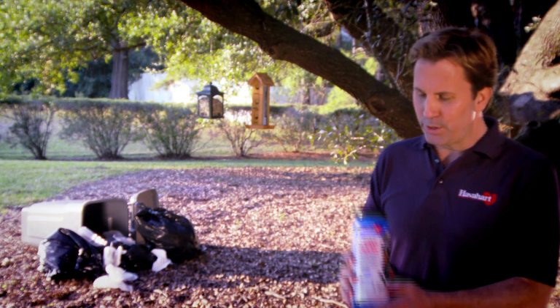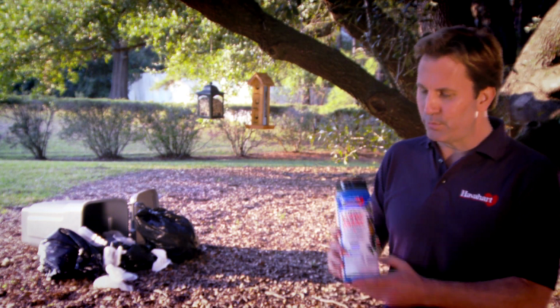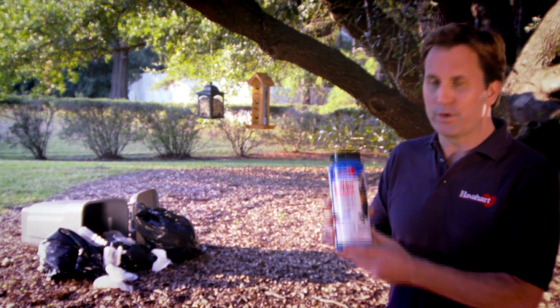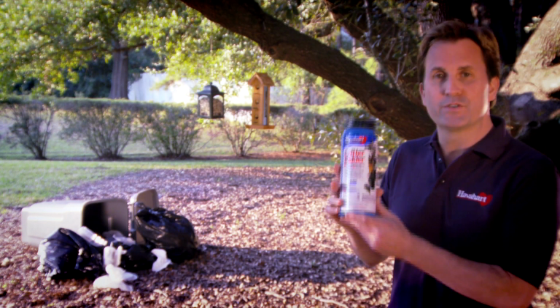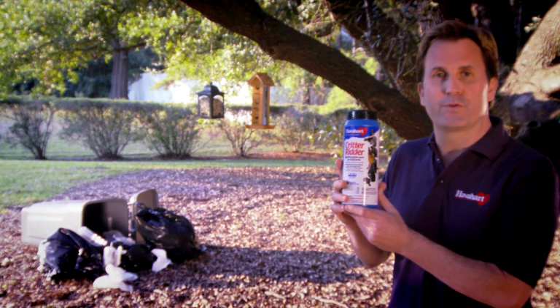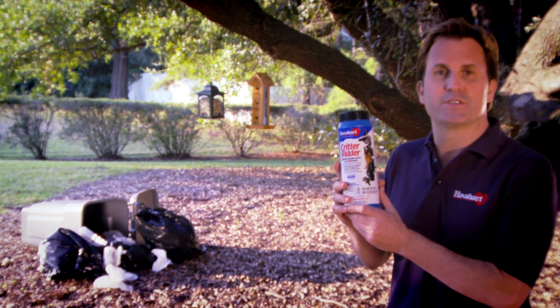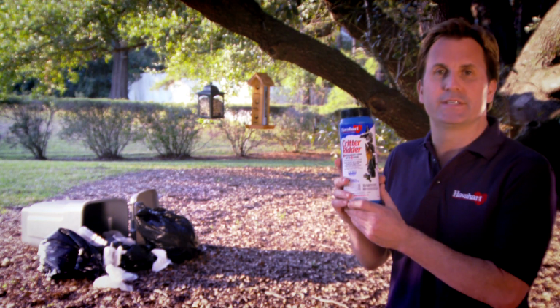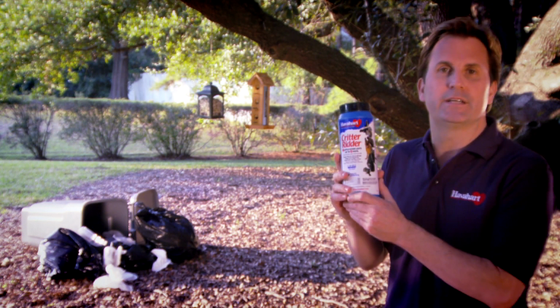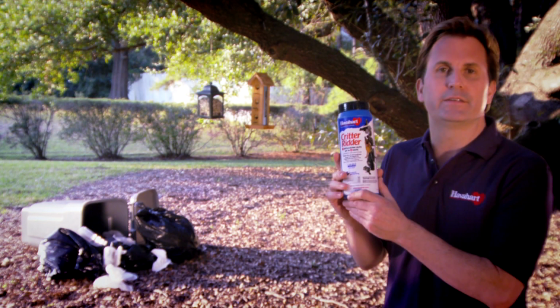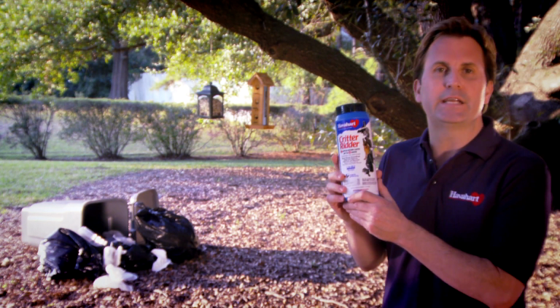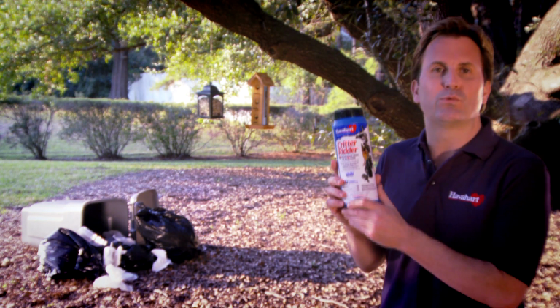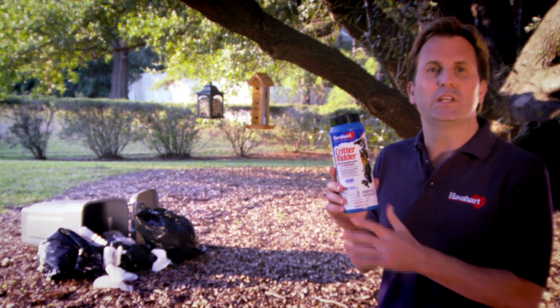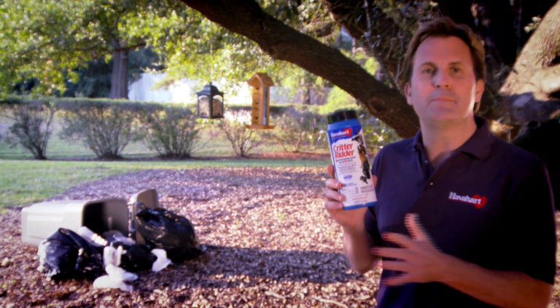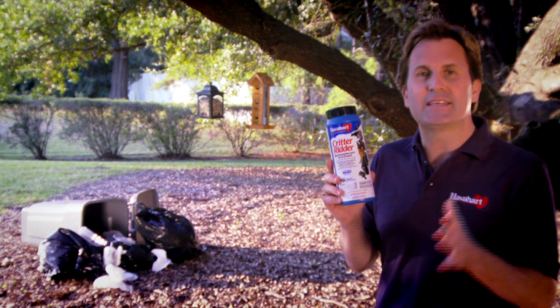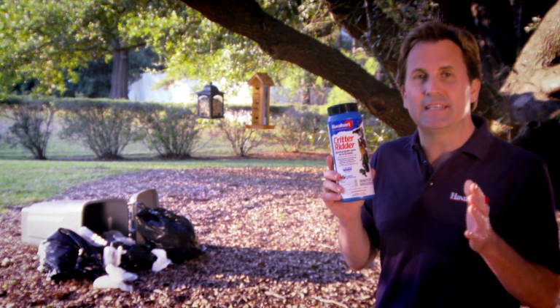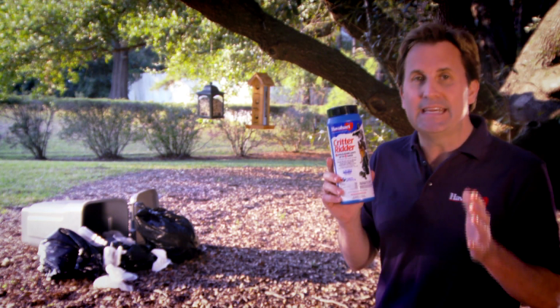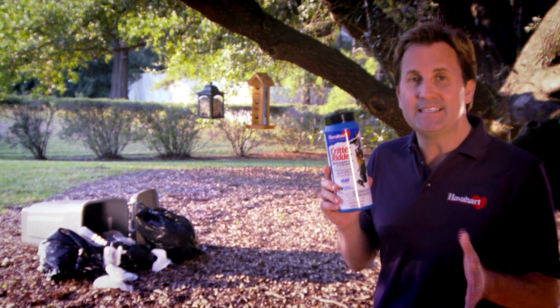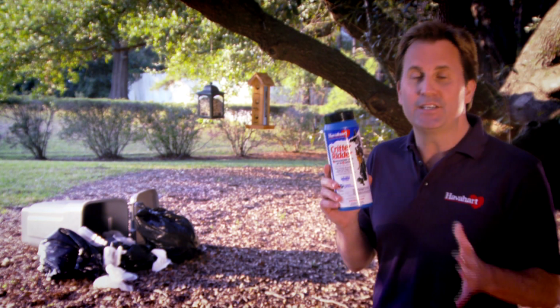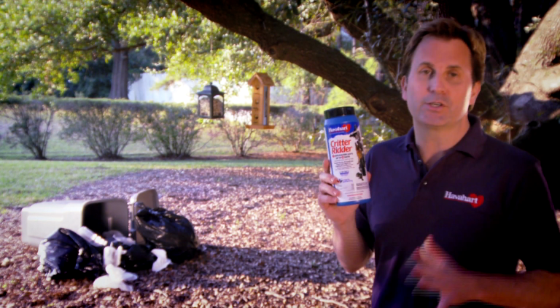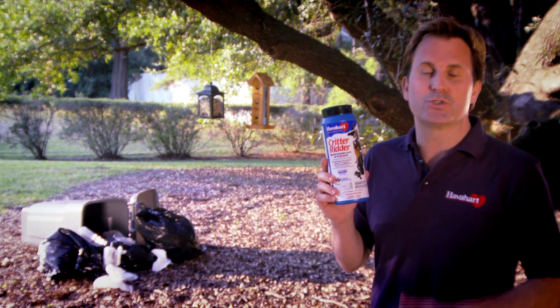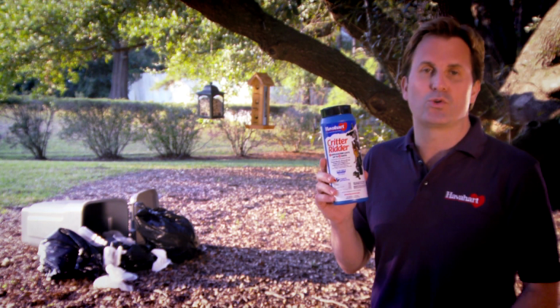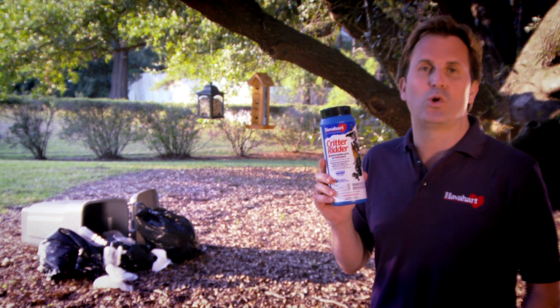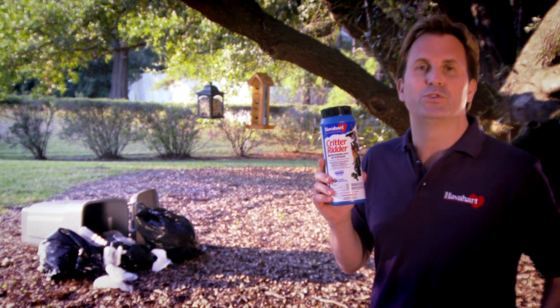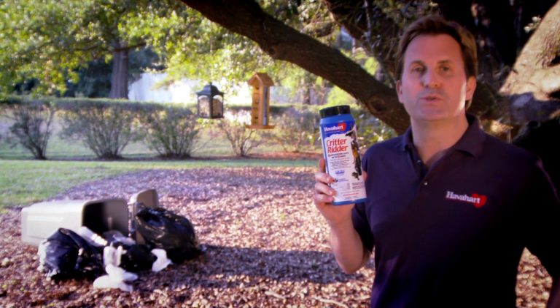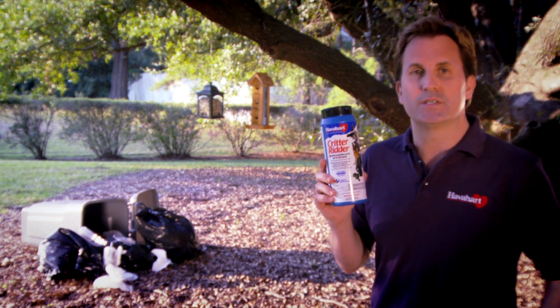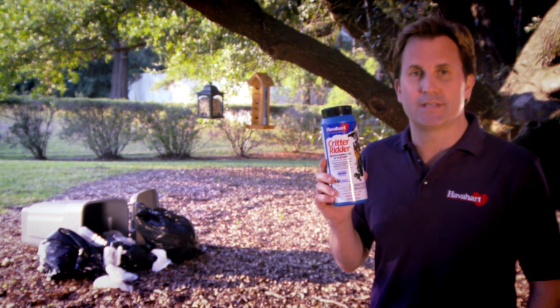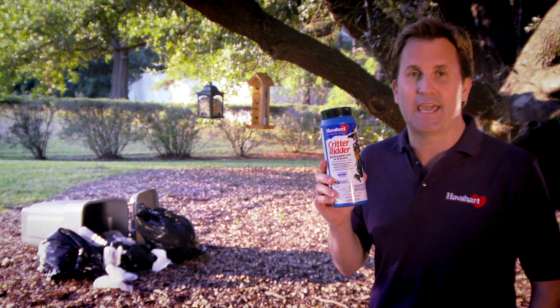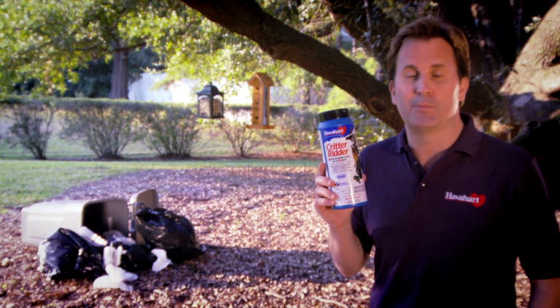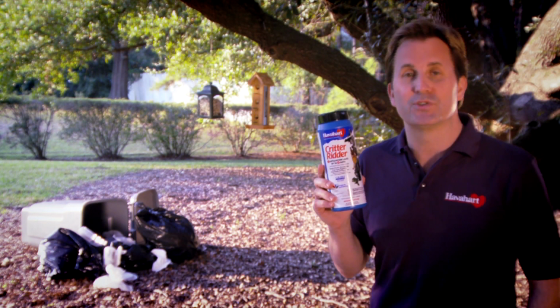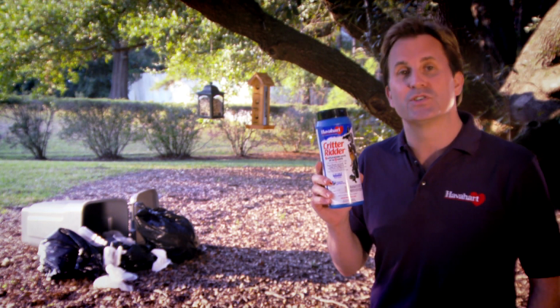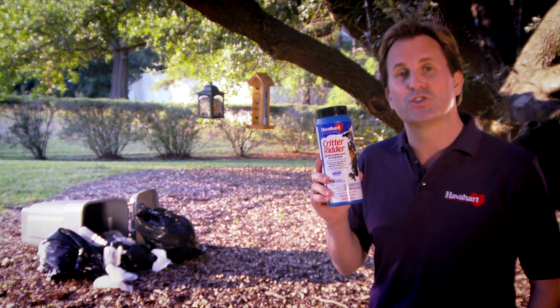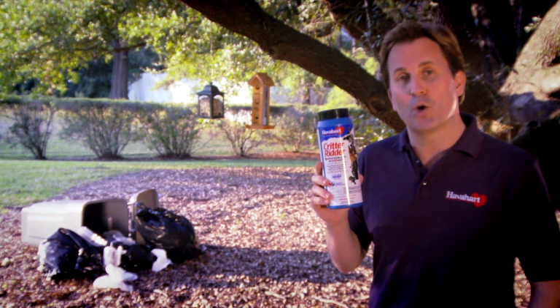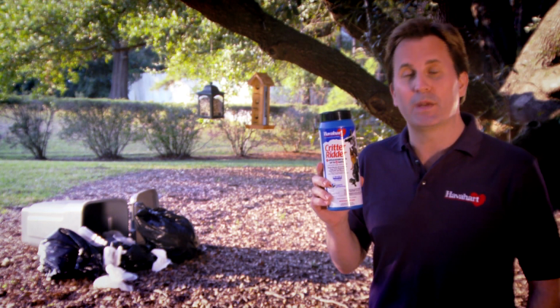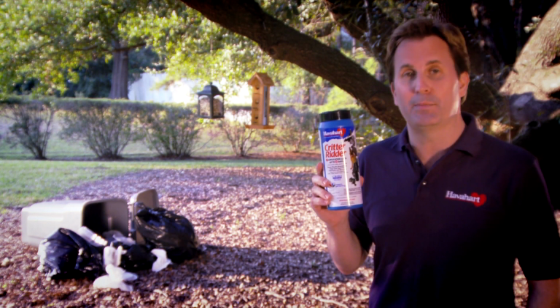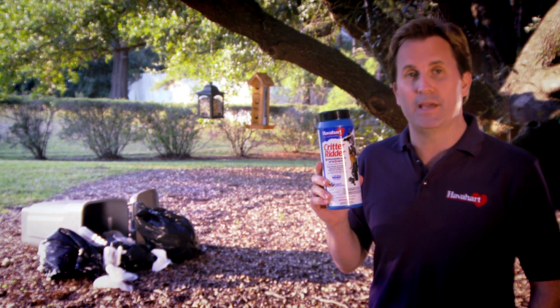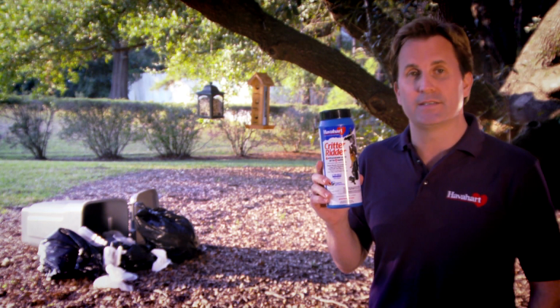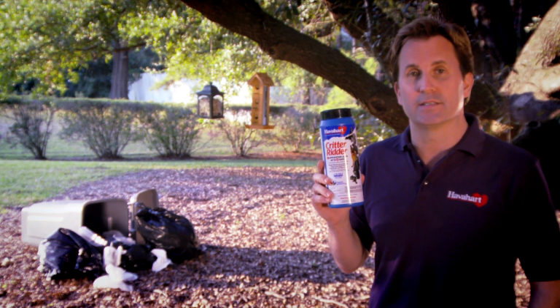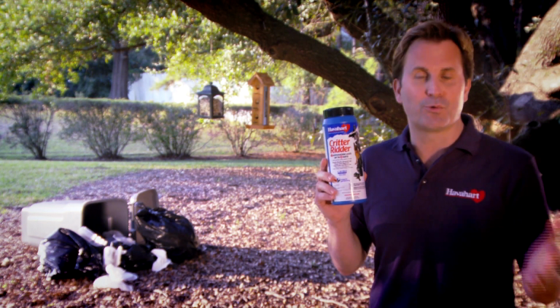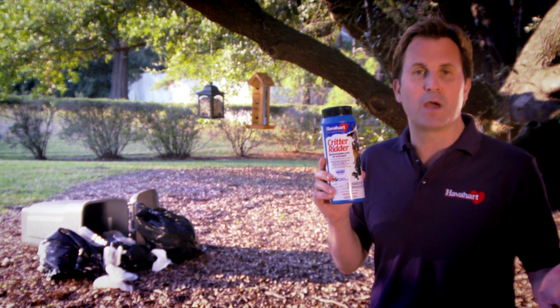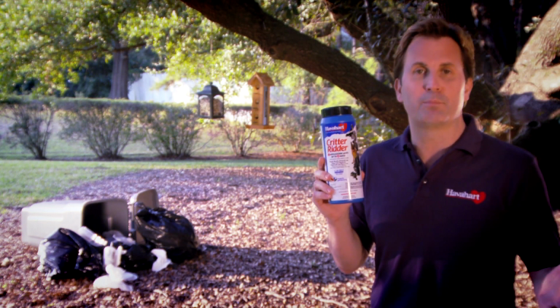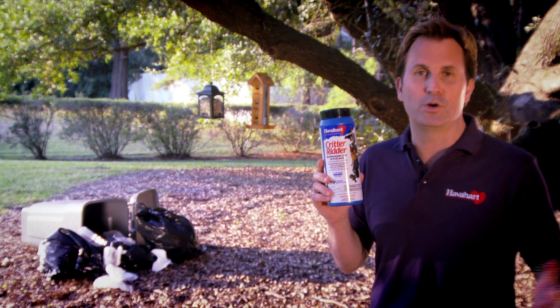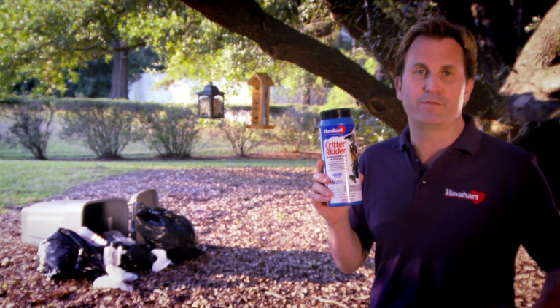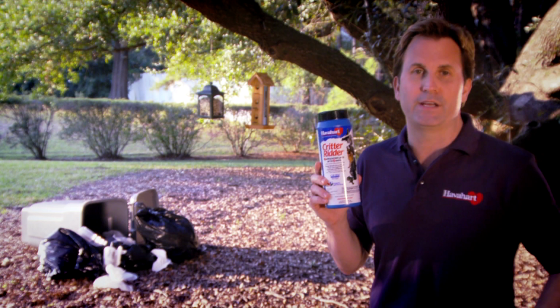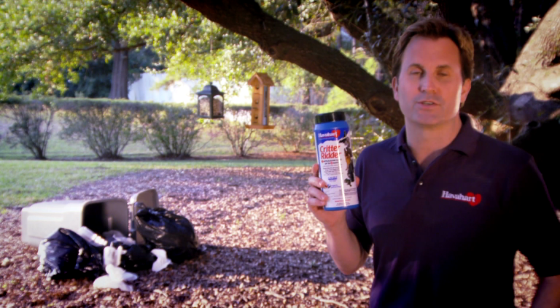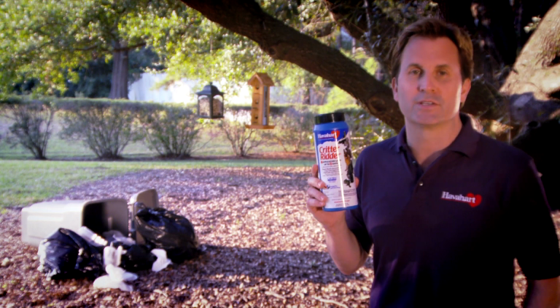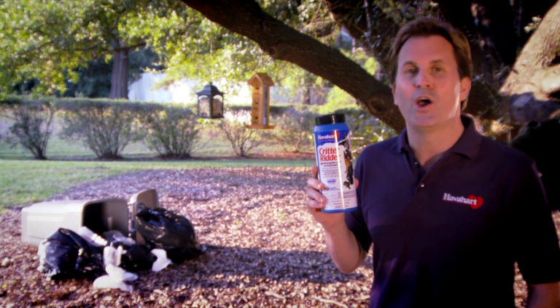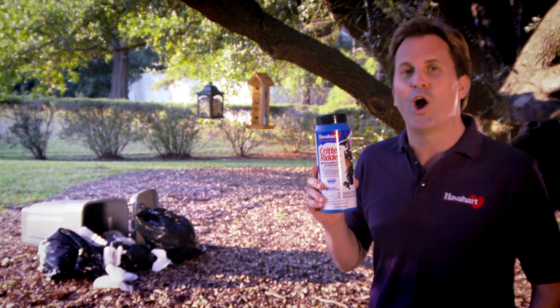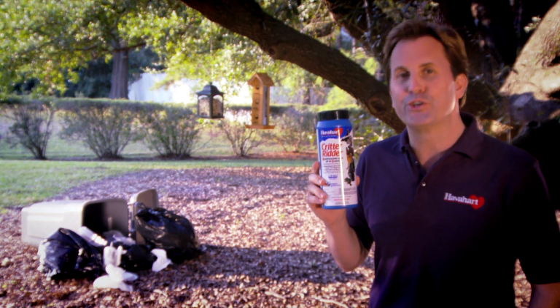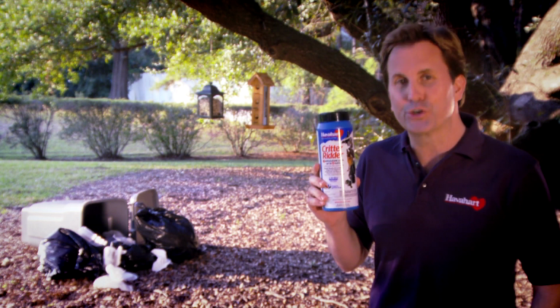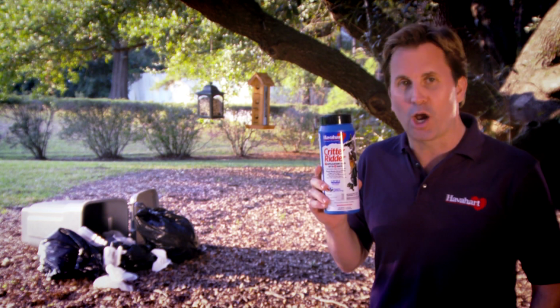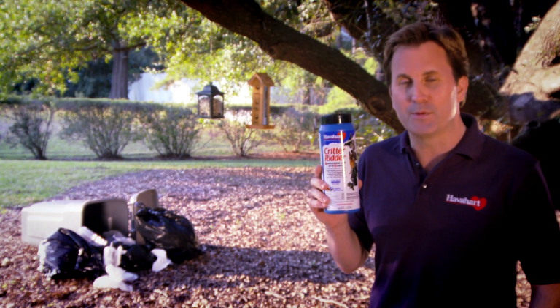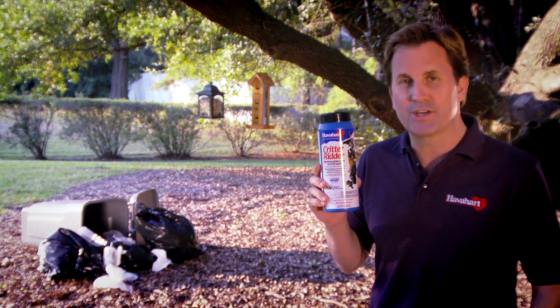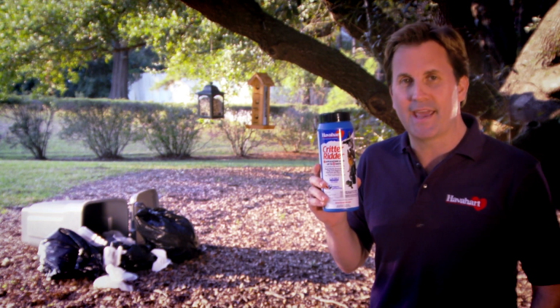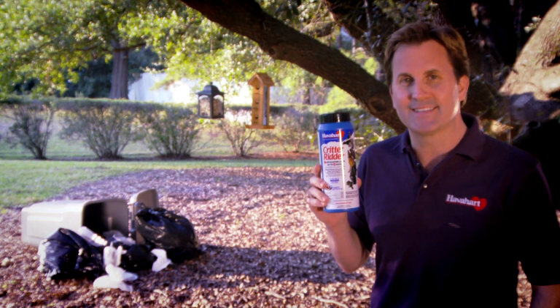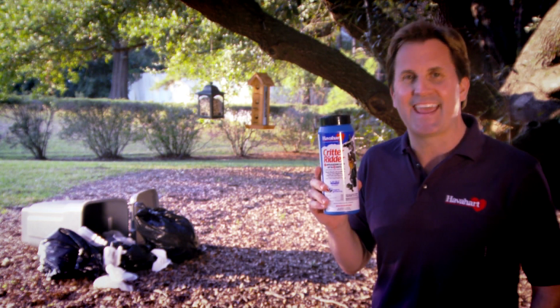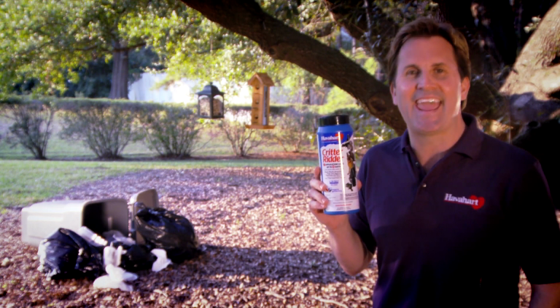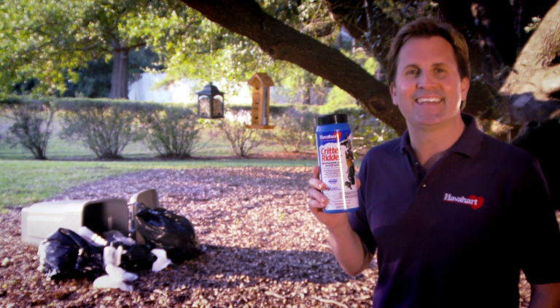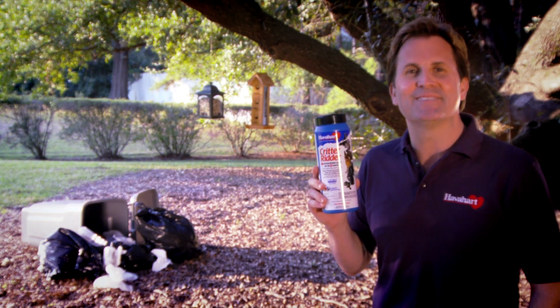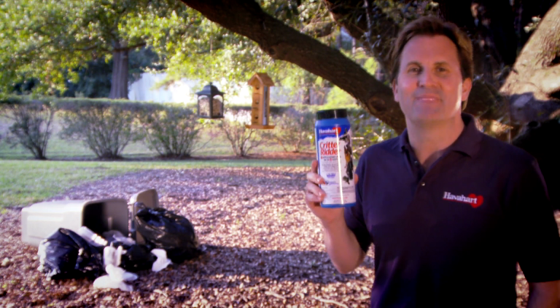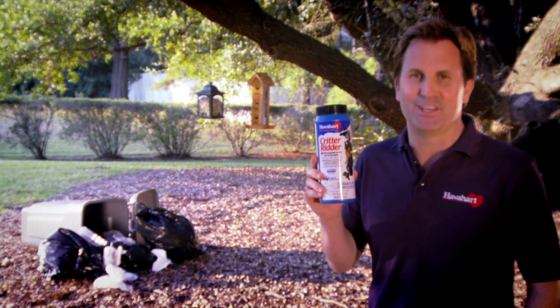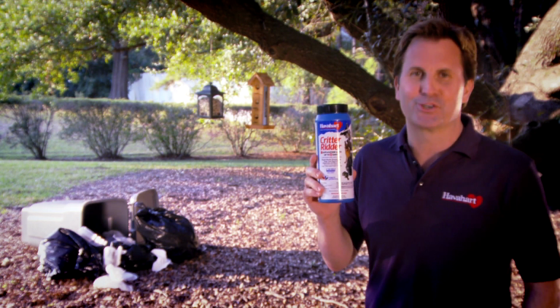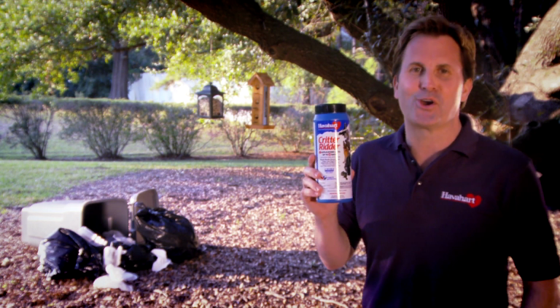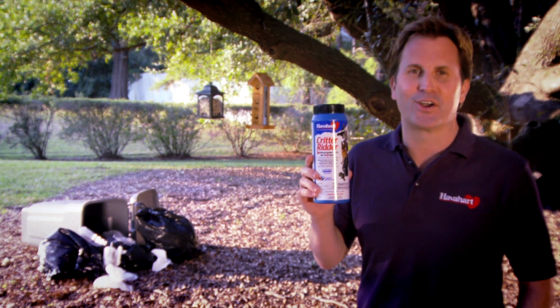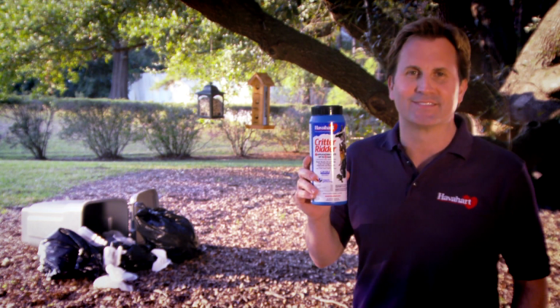Critter Ritter's versatility really makes it easy to control nuisance animals in so many places — around bird feeders, on your garbage cans, and in your garden.